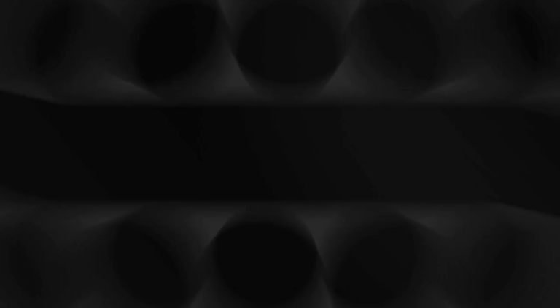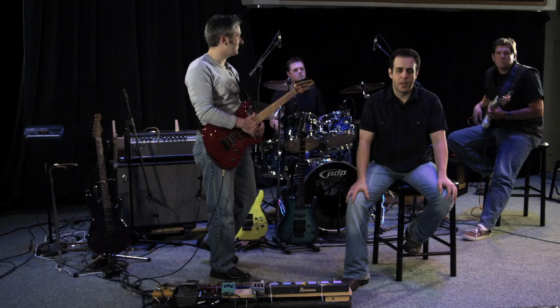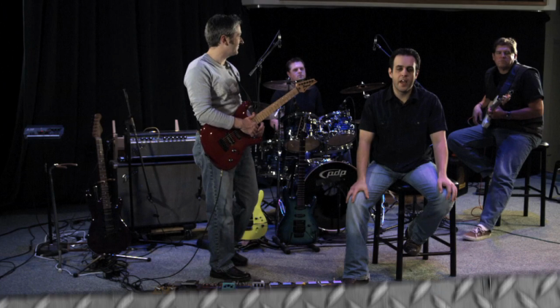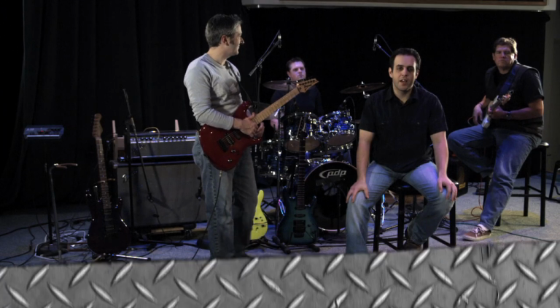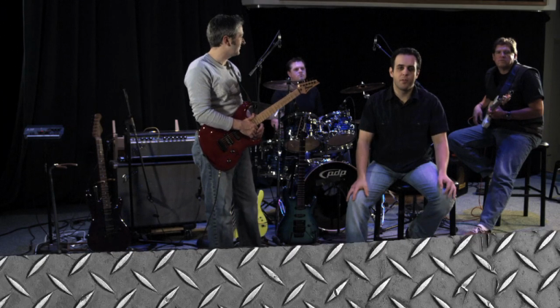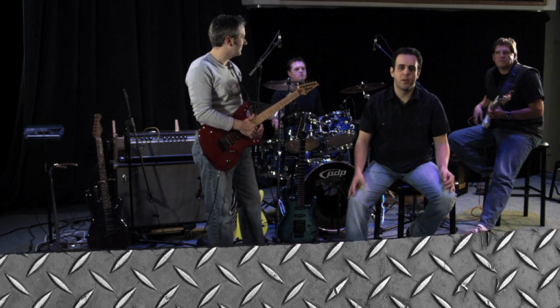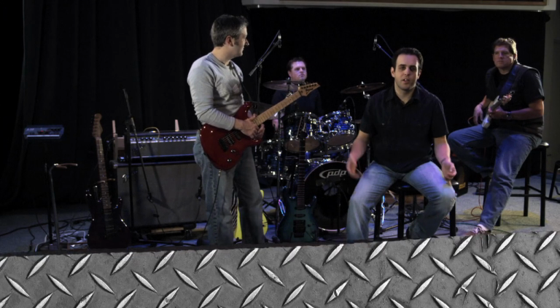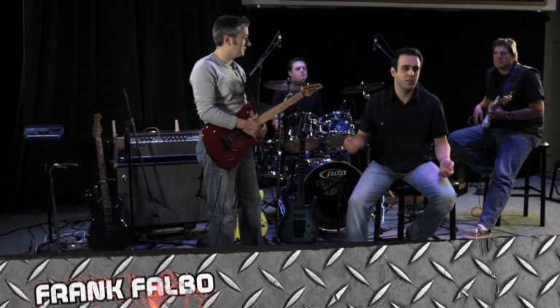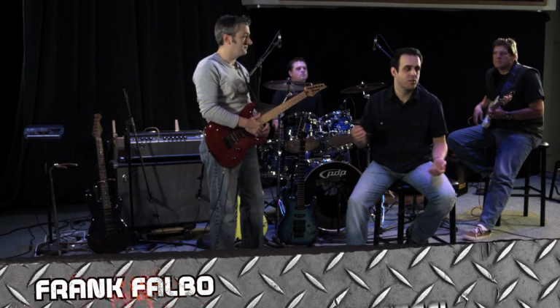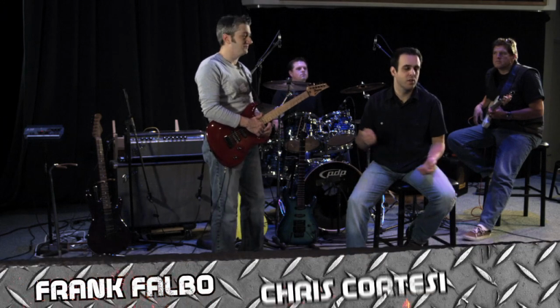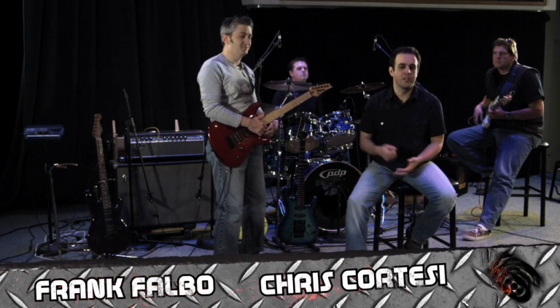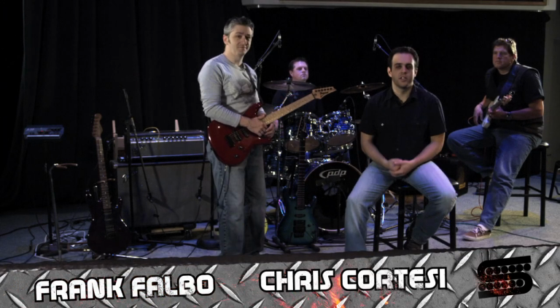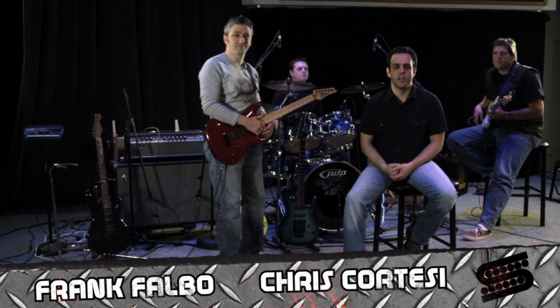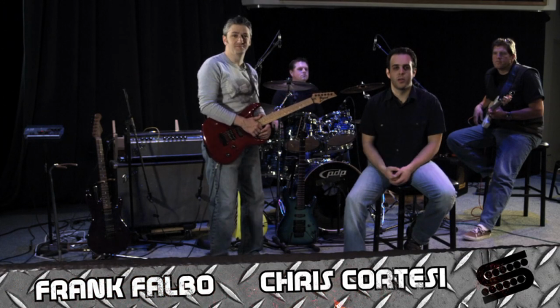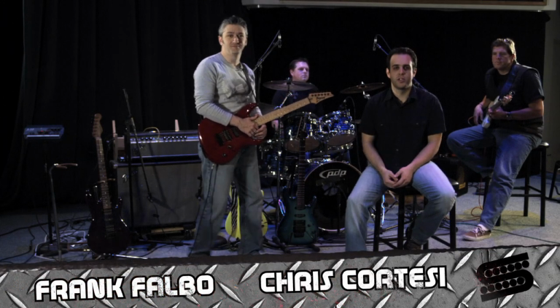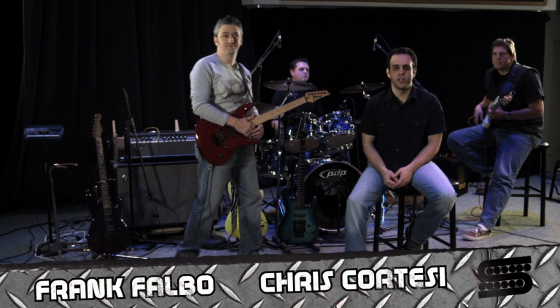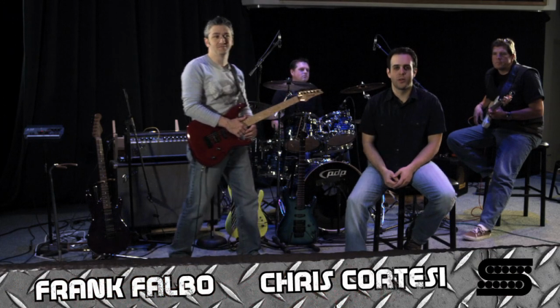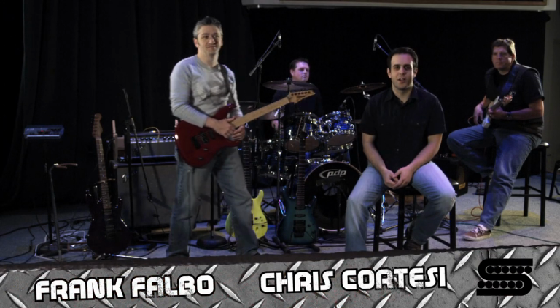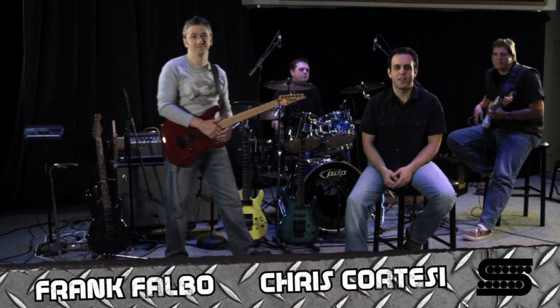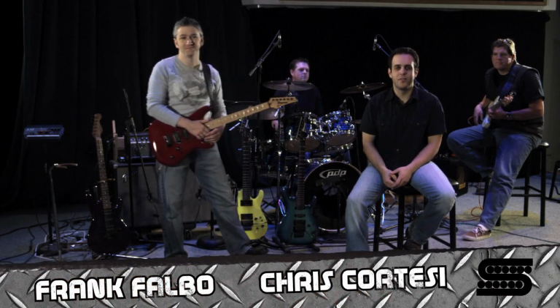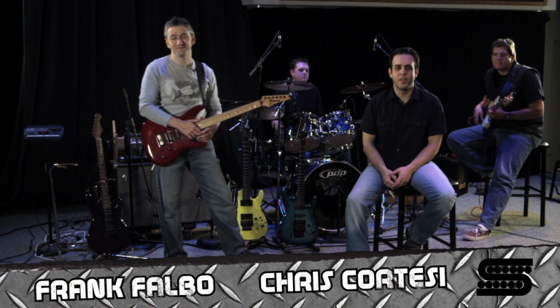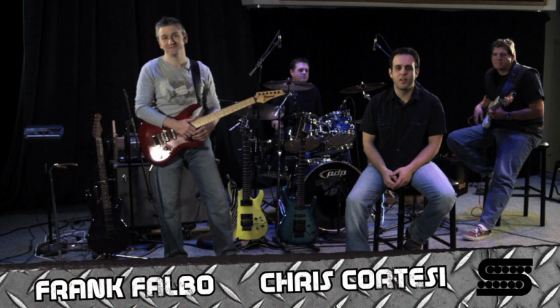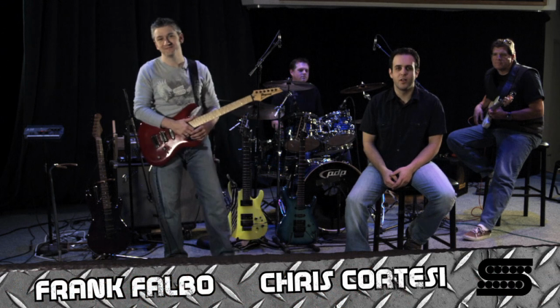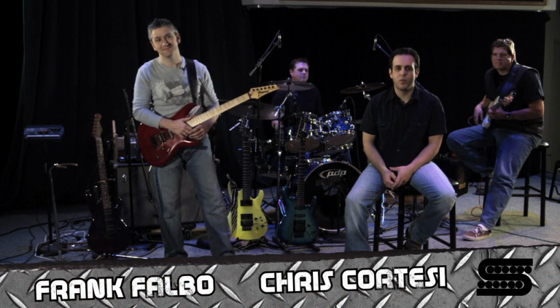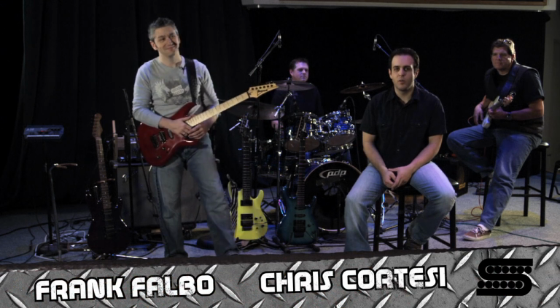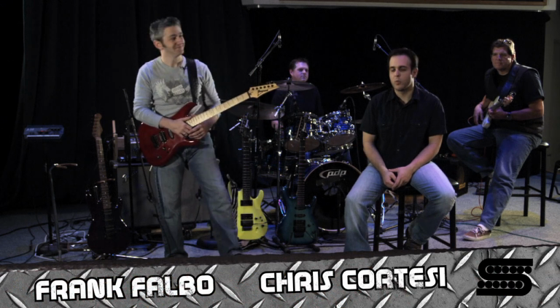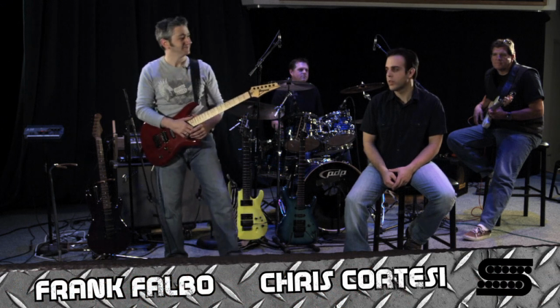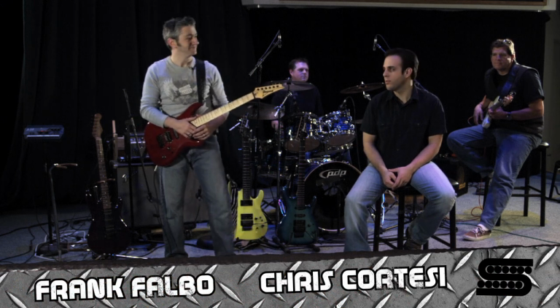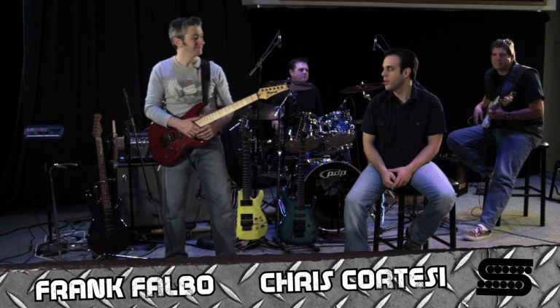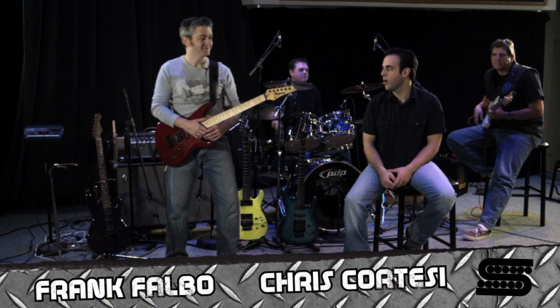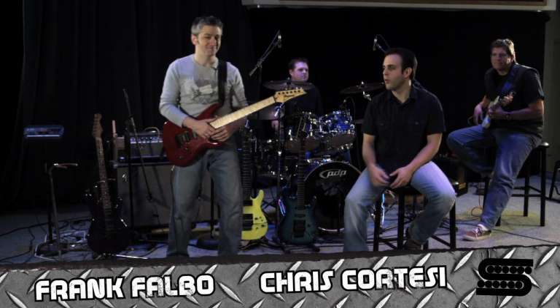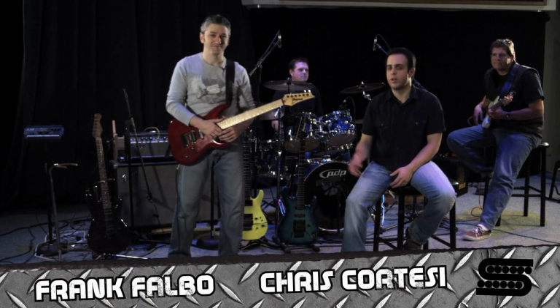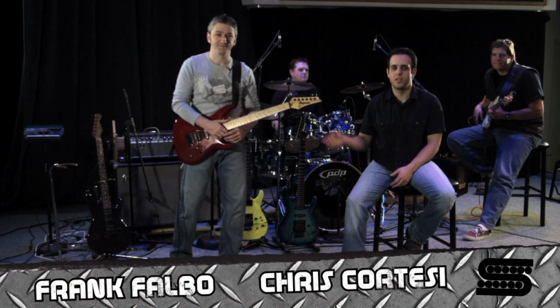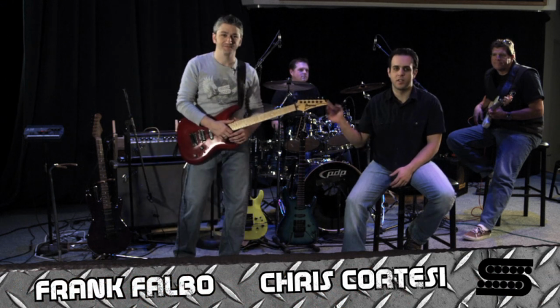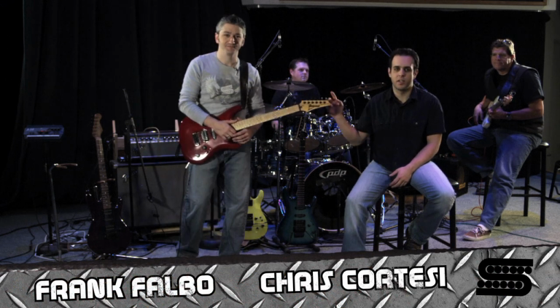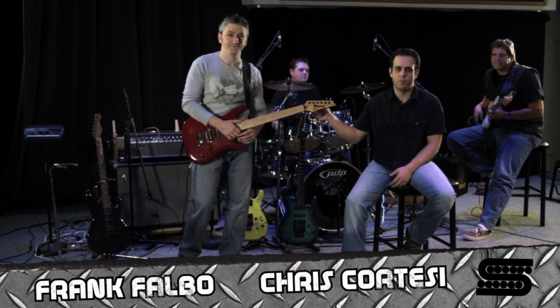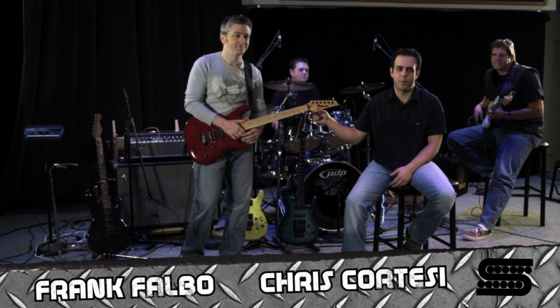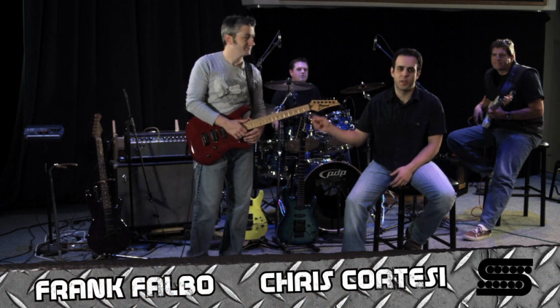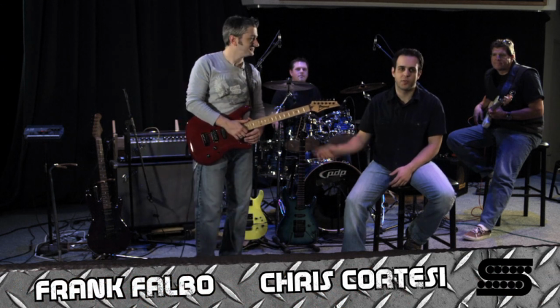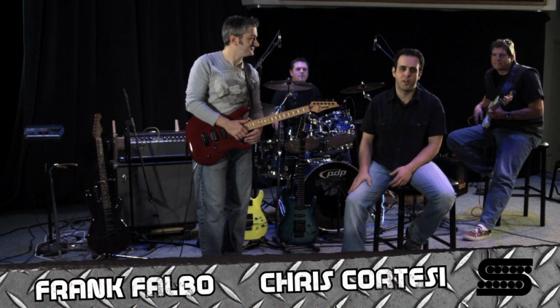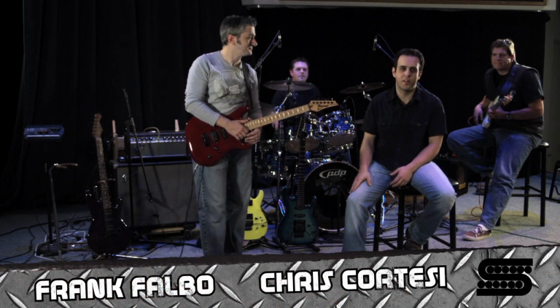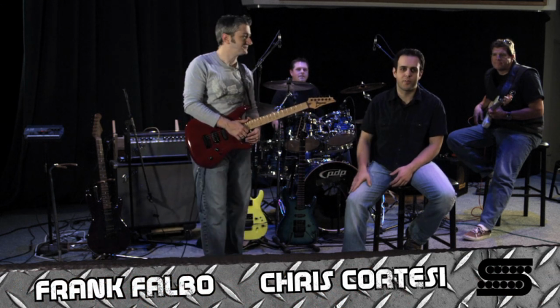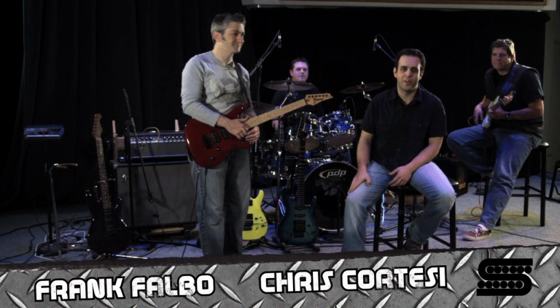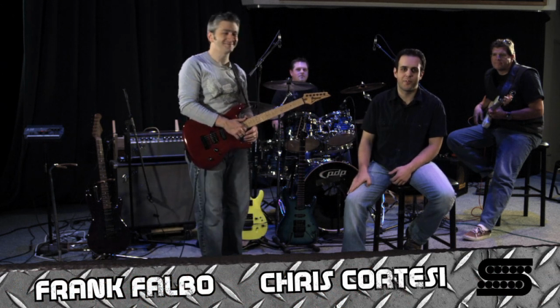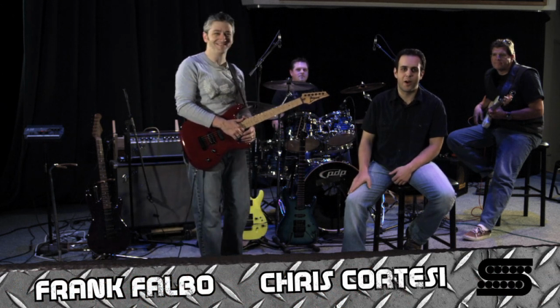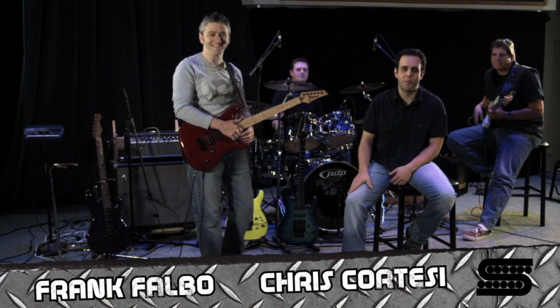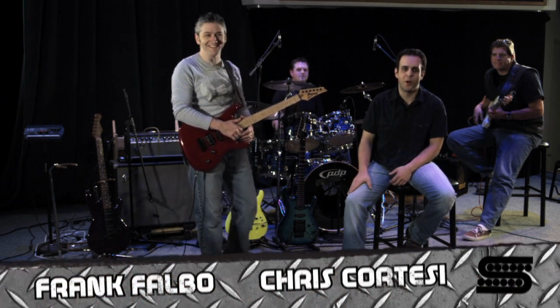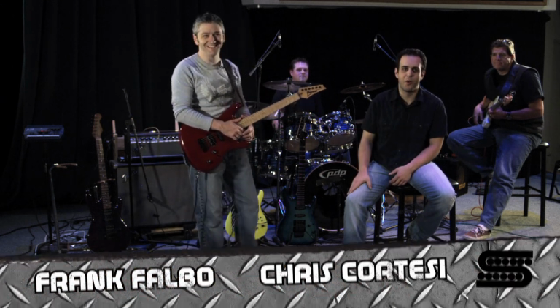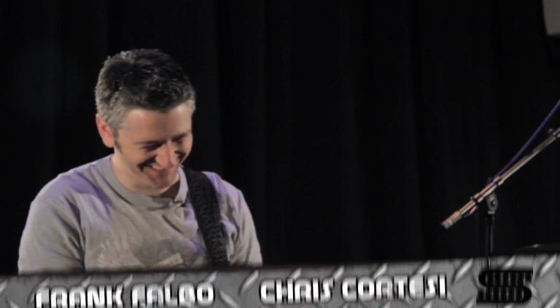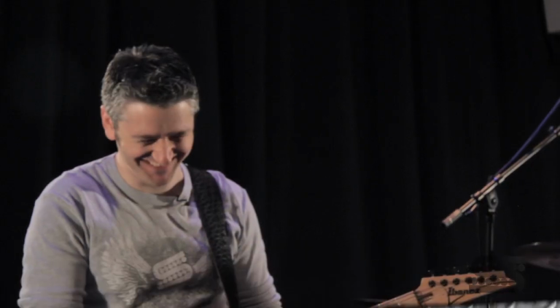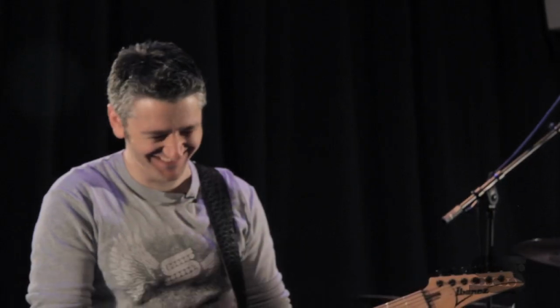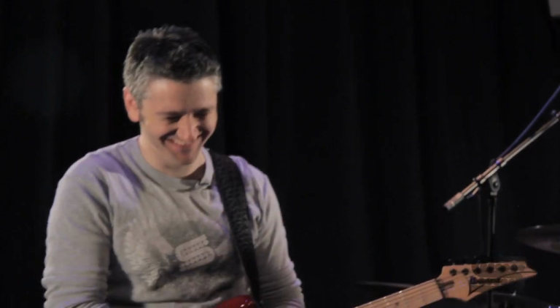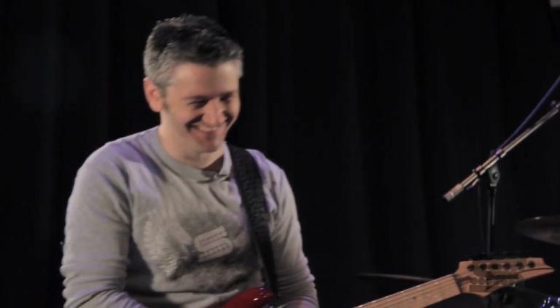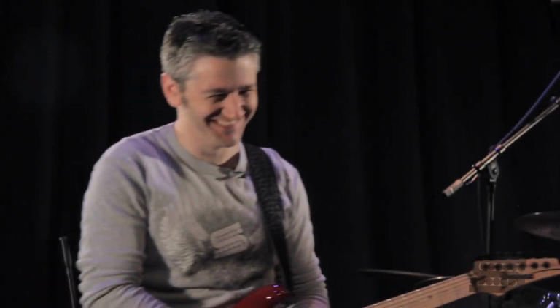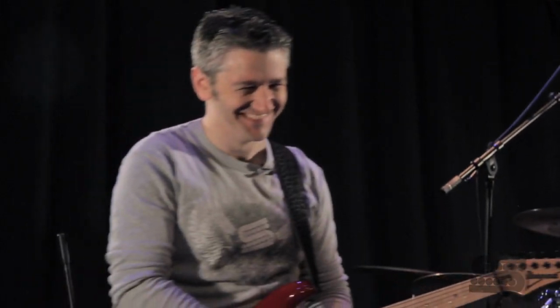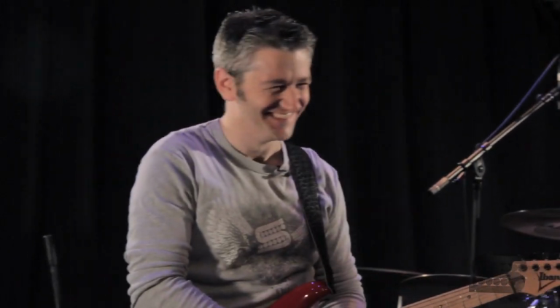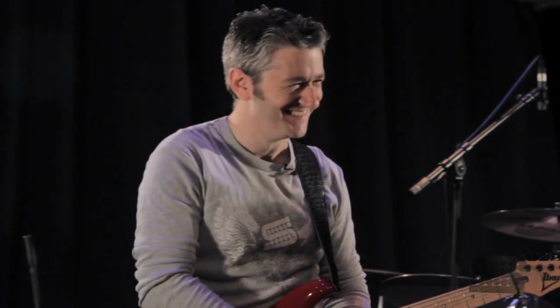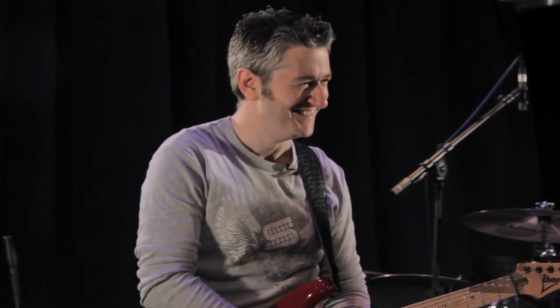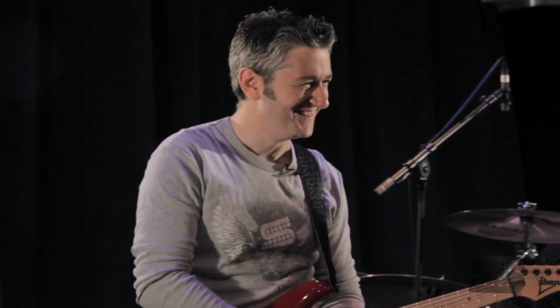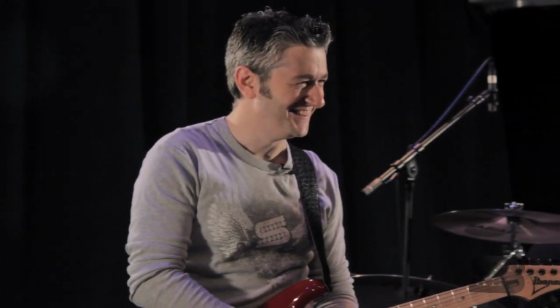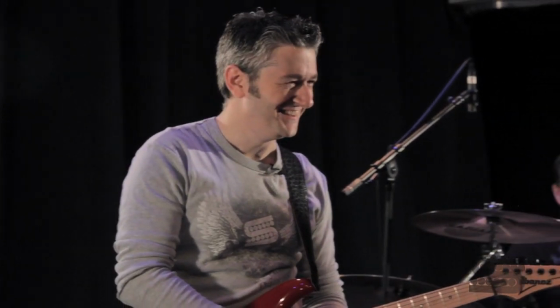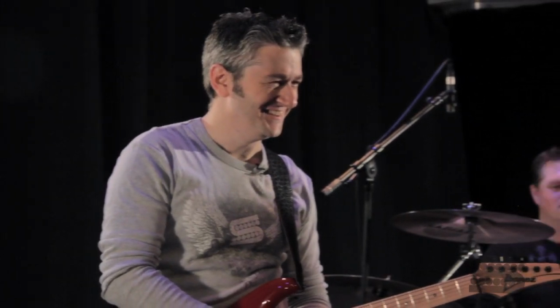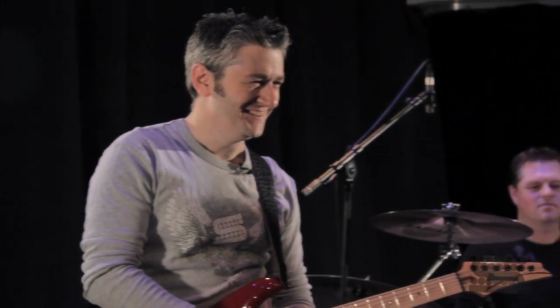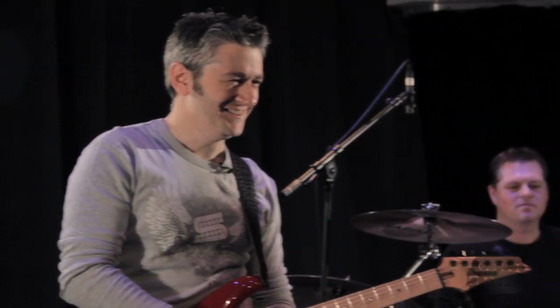Hey everybody, Chris Cortese here with Seymour Duncan Video. With me always is my best friend, Frank Falbo. We're going to talk about the Power Grid.